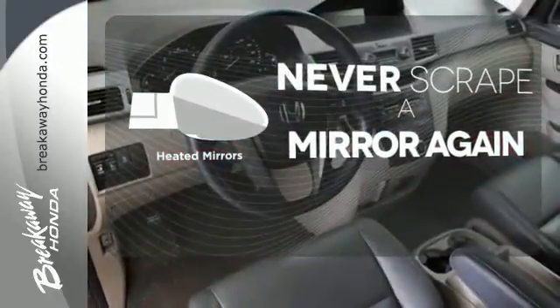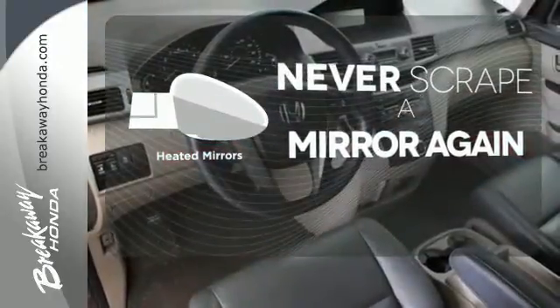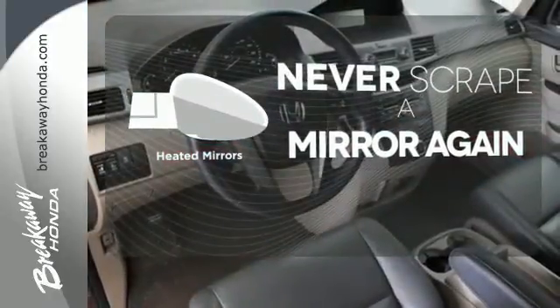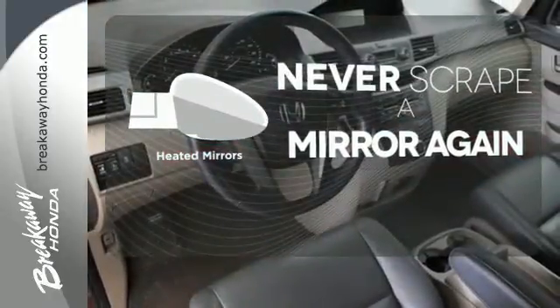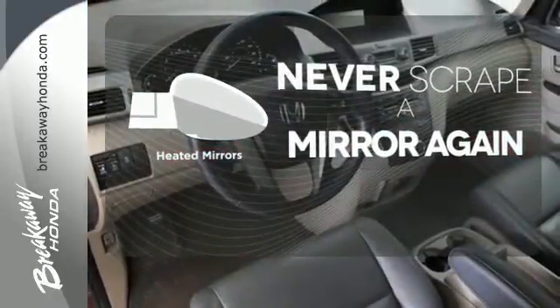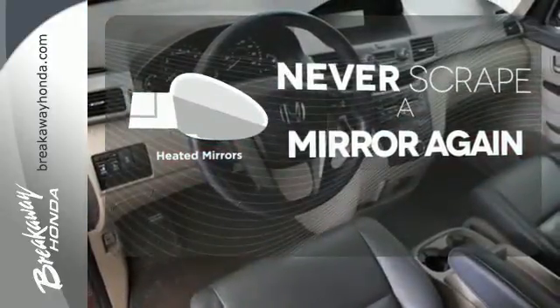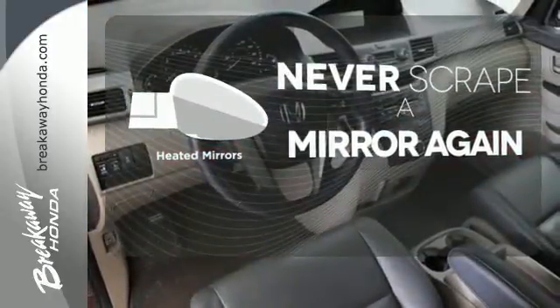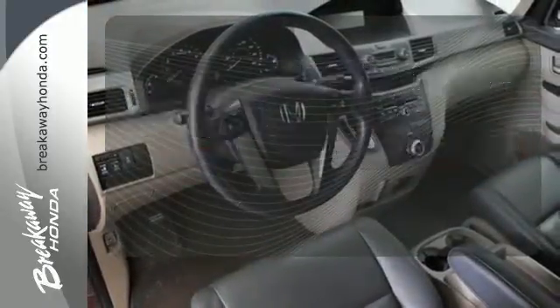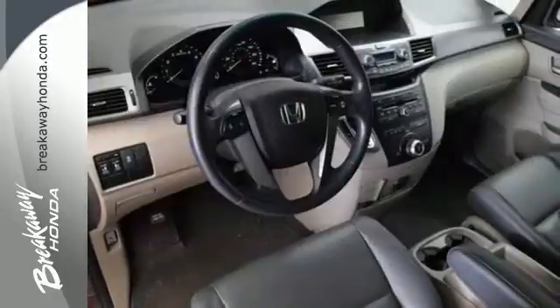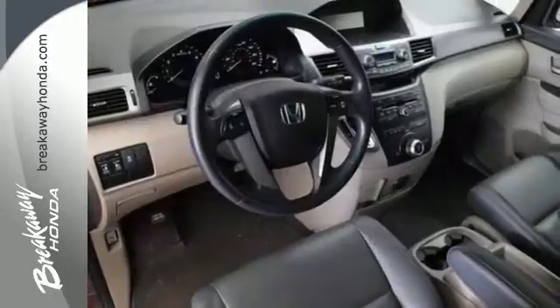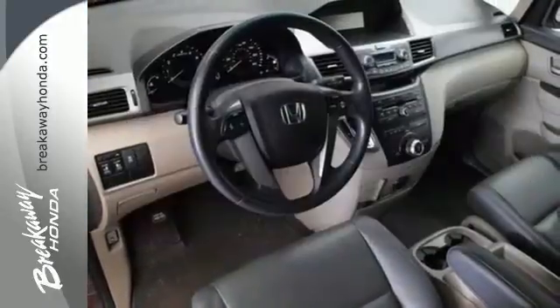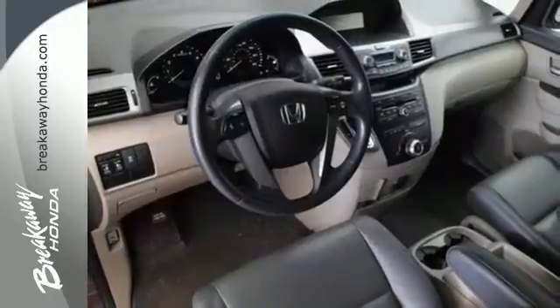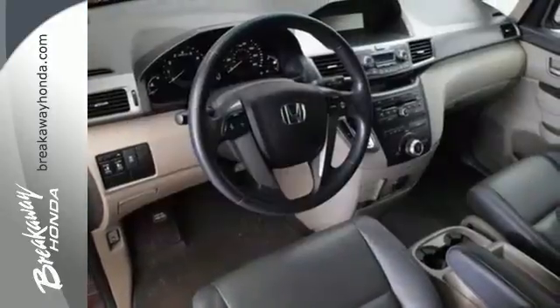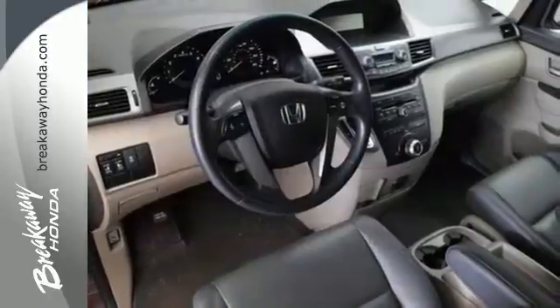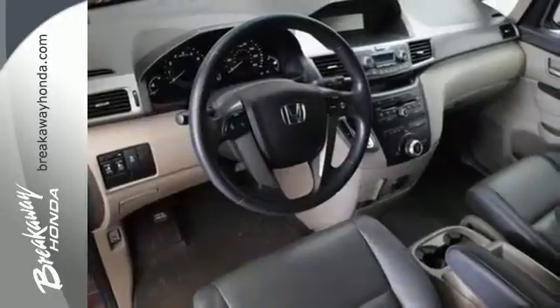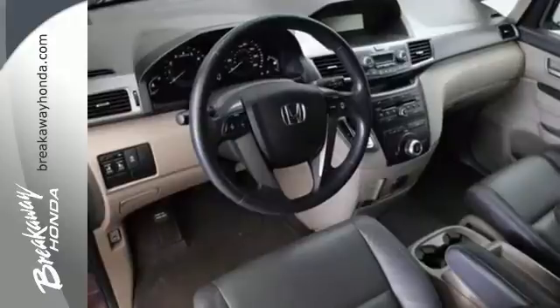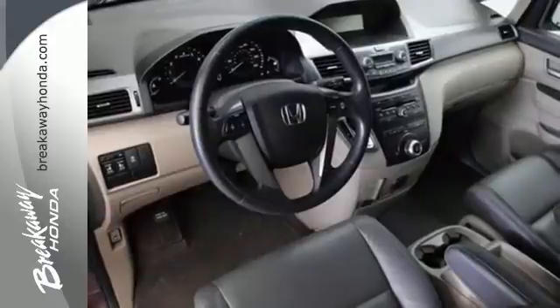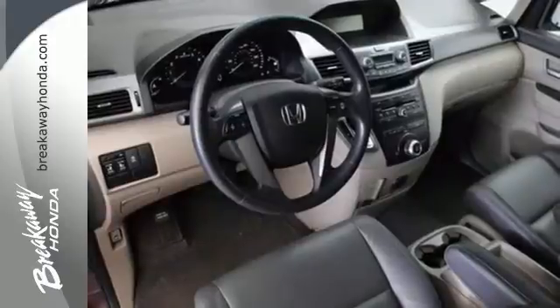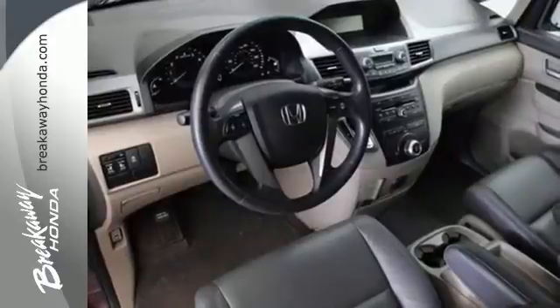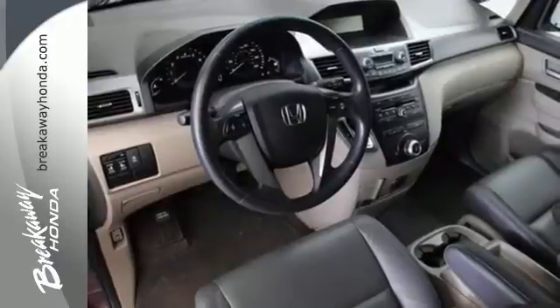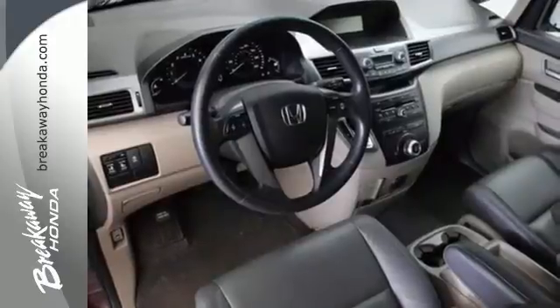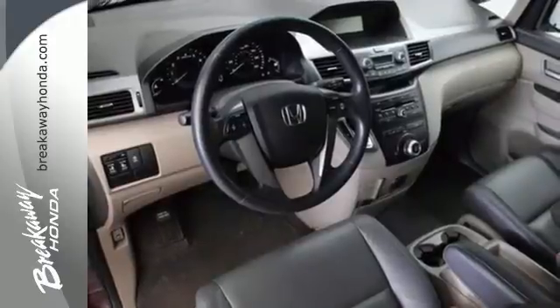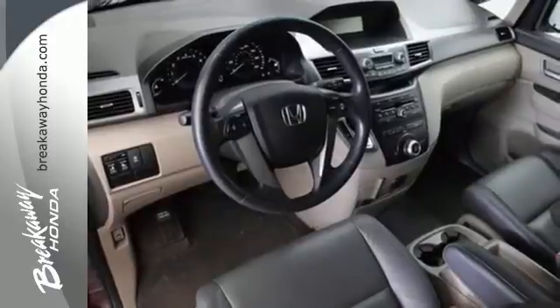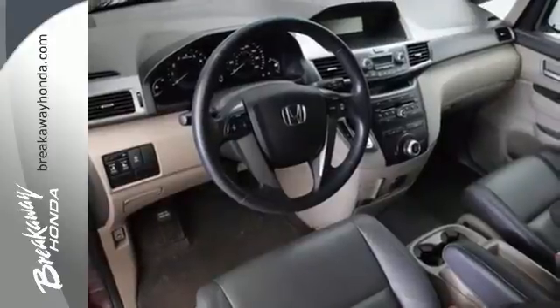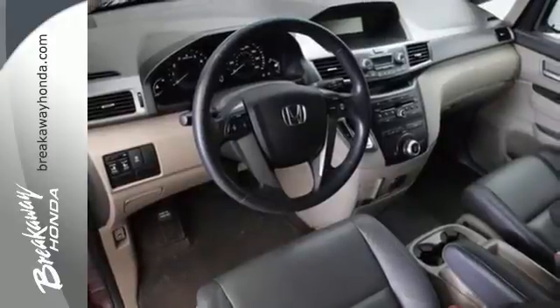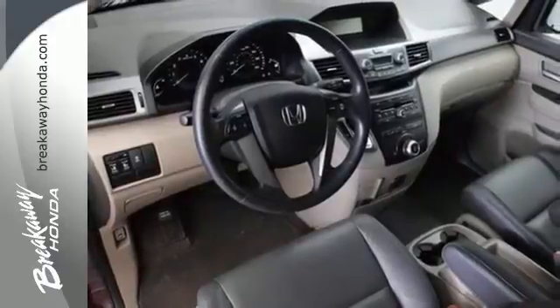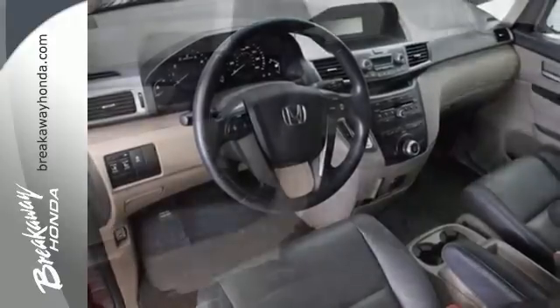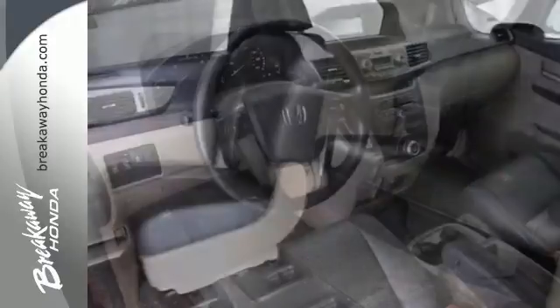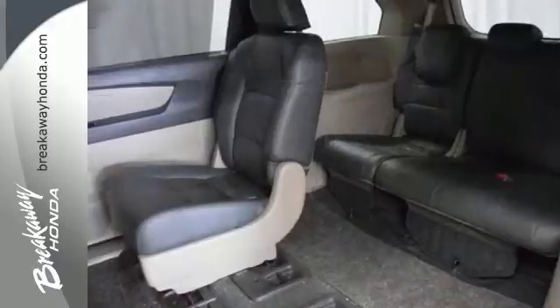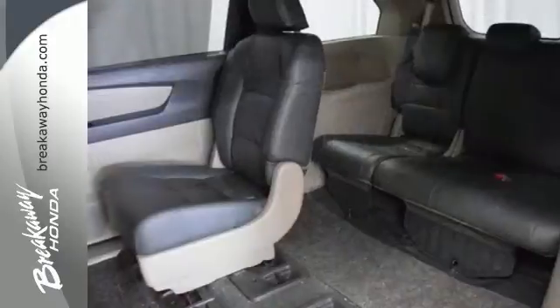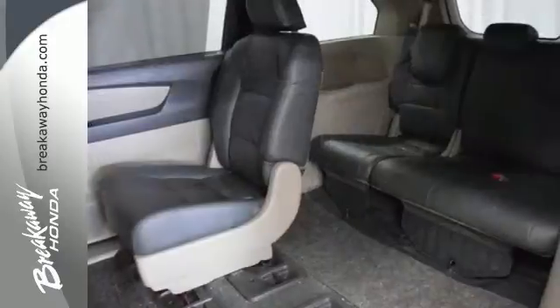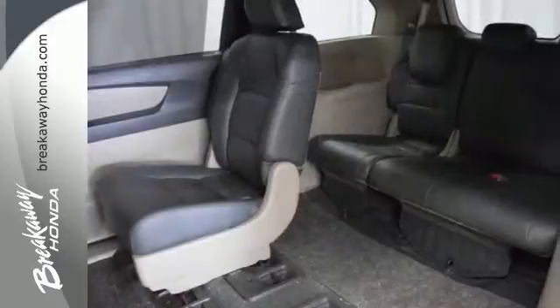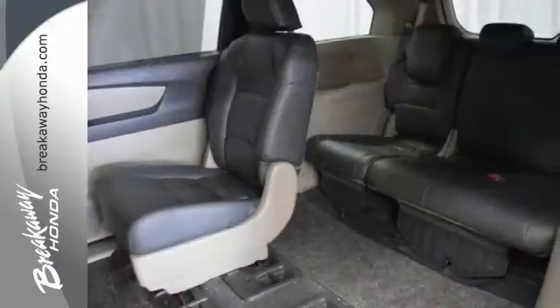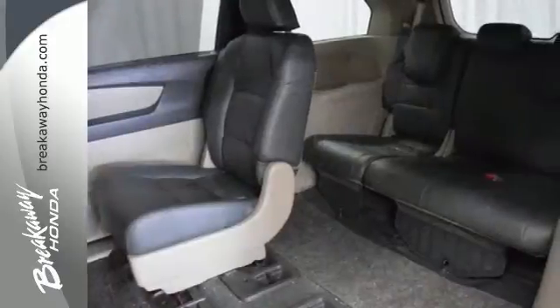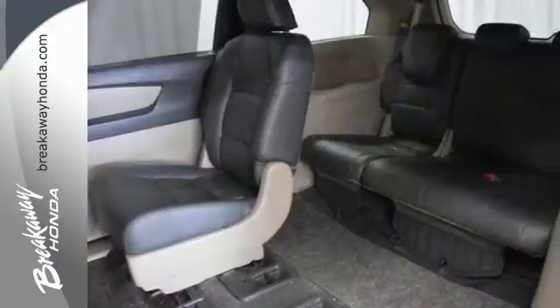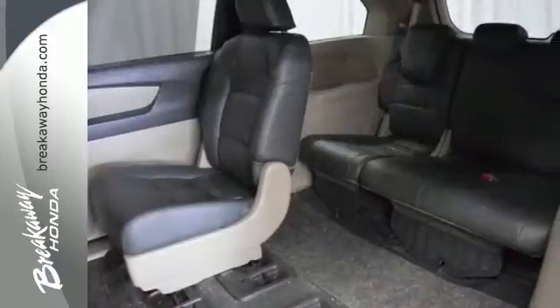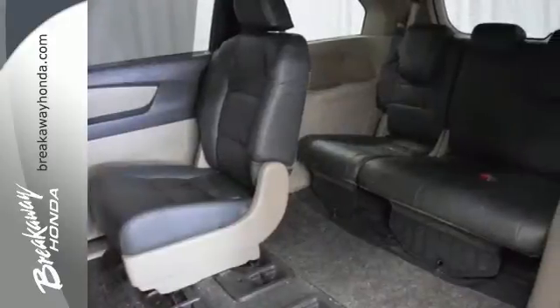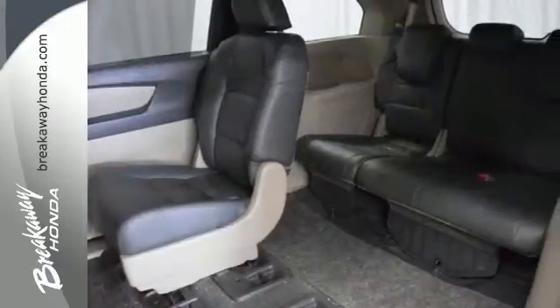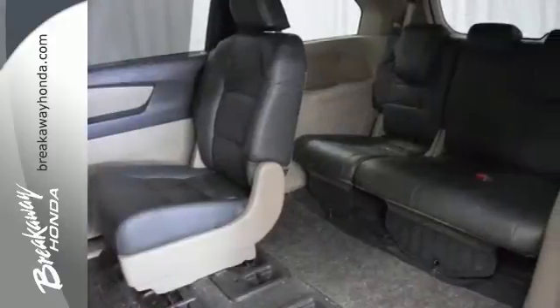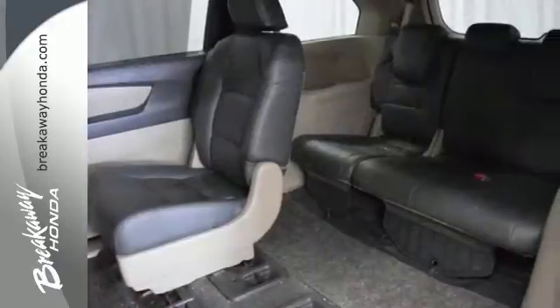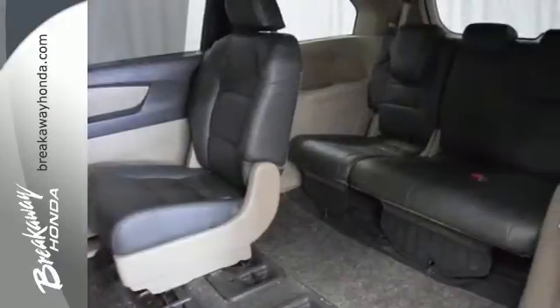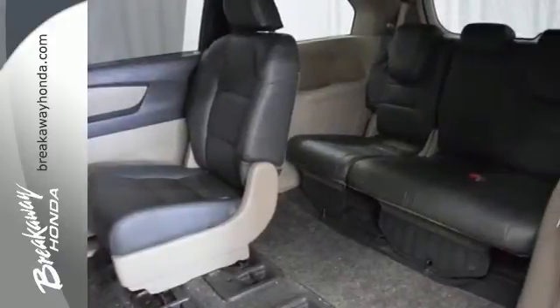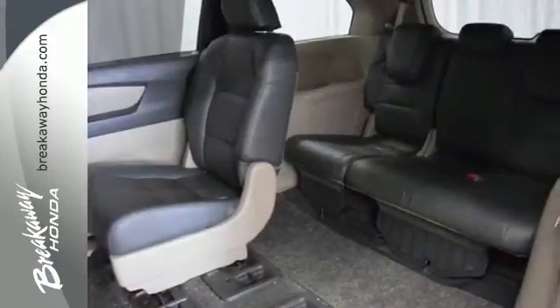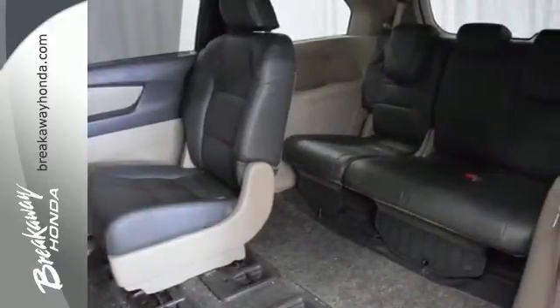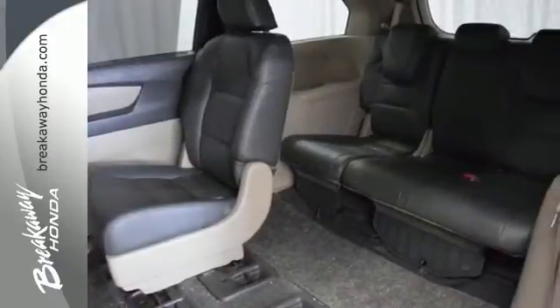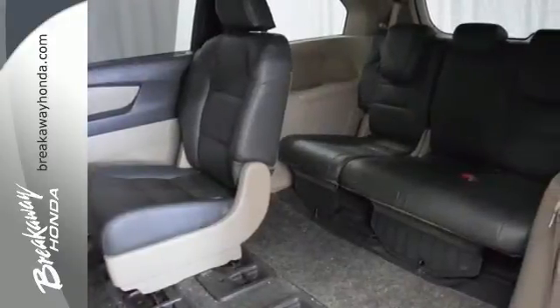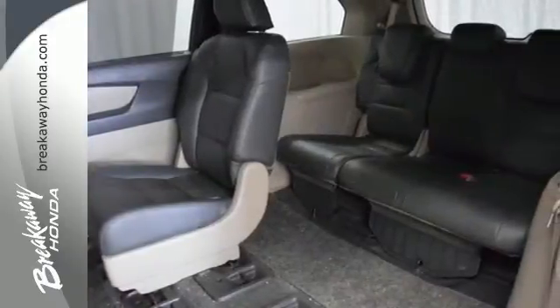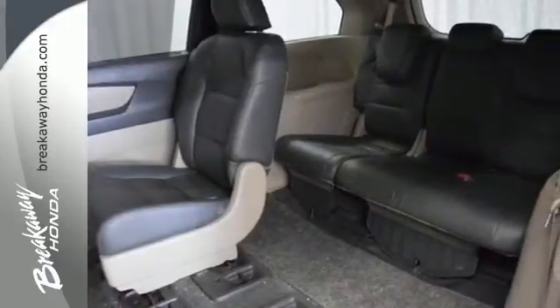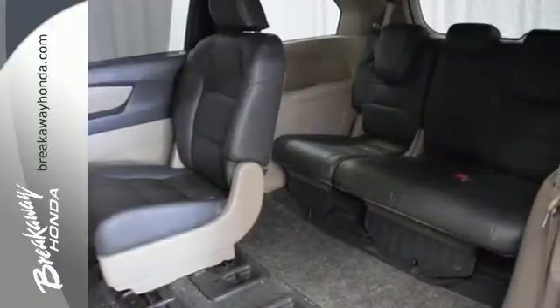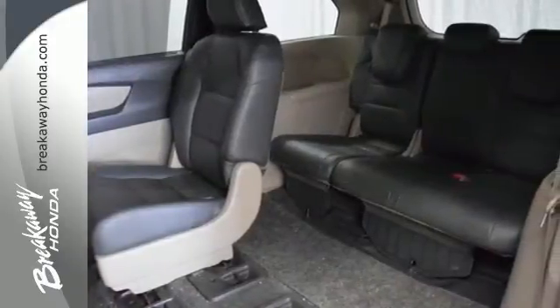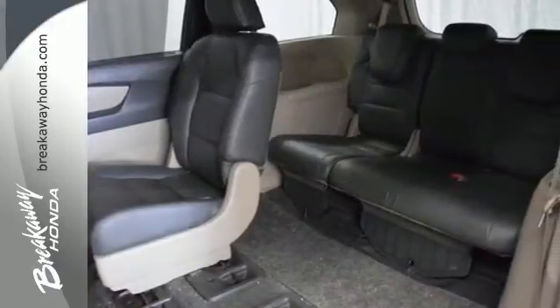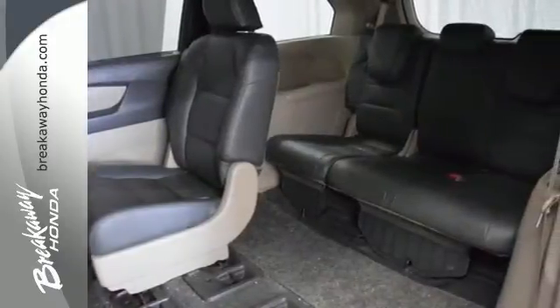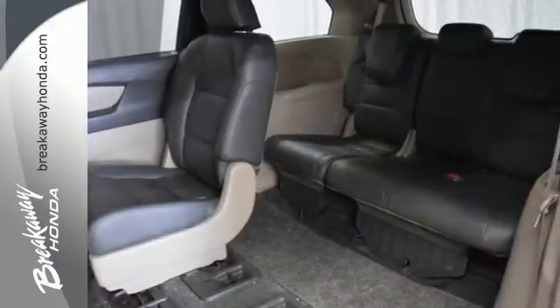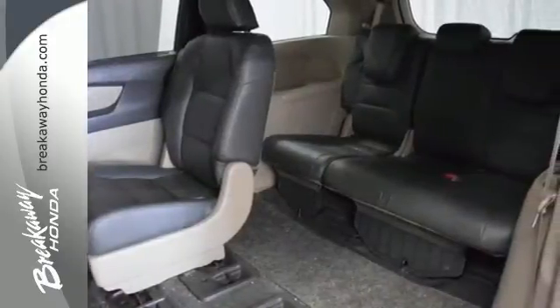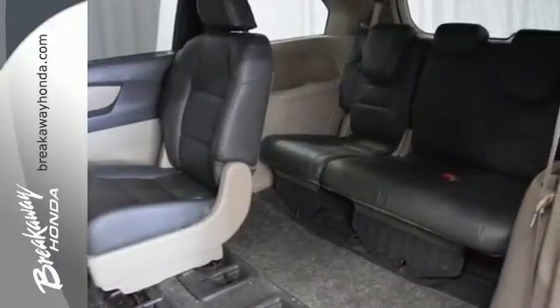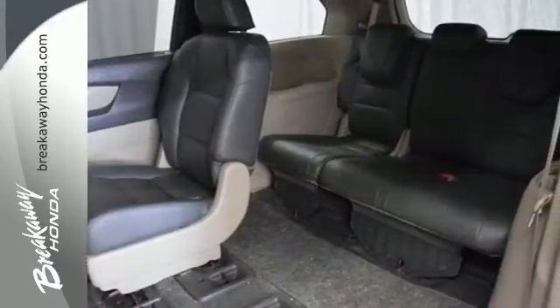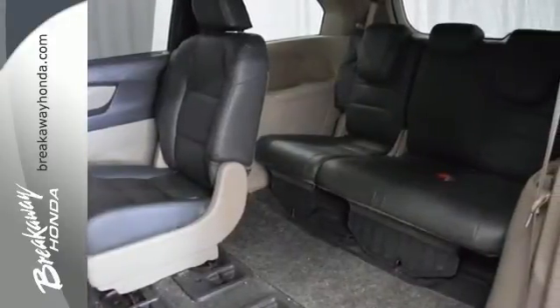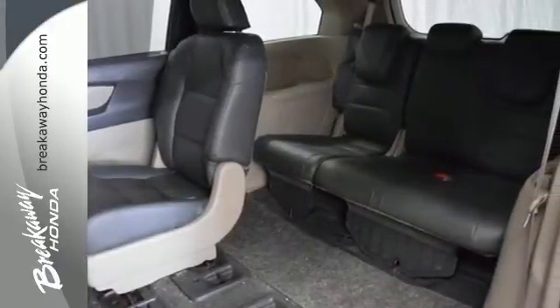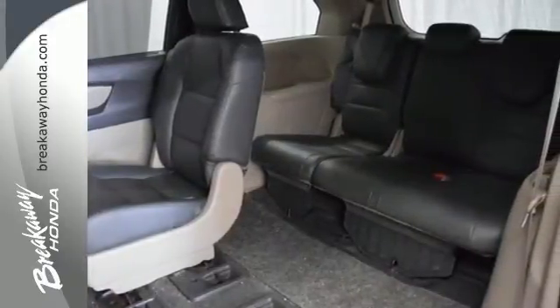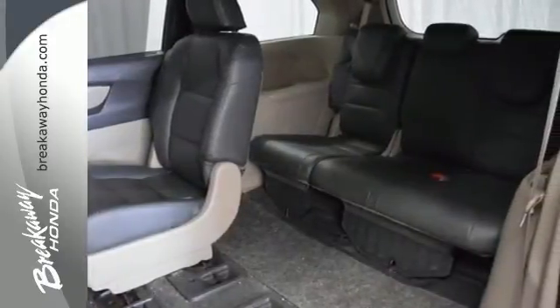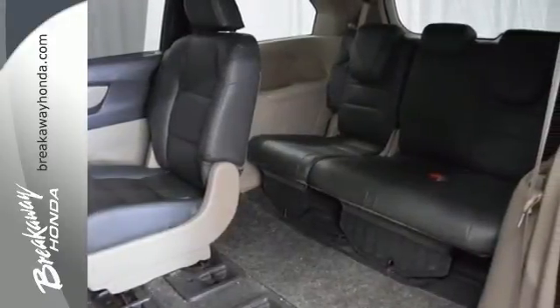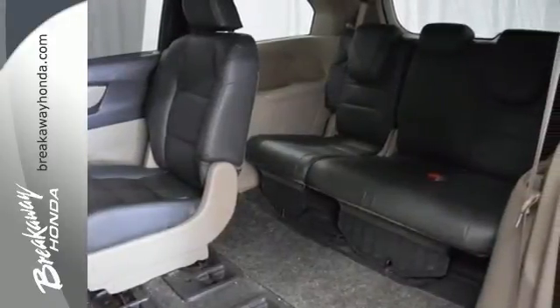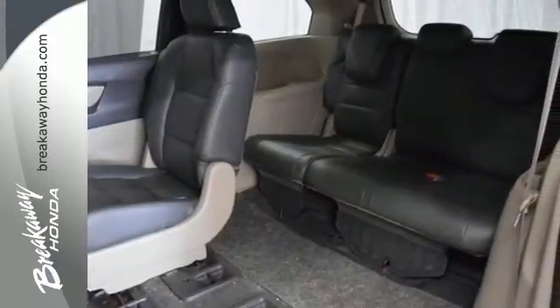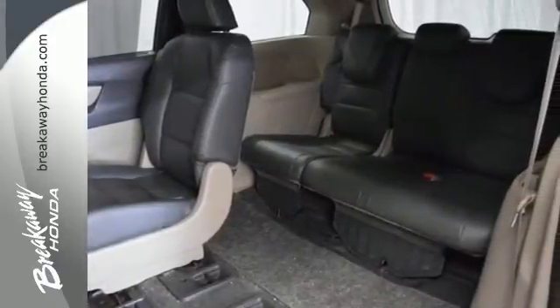Honda has applied its engineering prowess to the Odyssey, creating the ultimate statement in design, performance and safety.